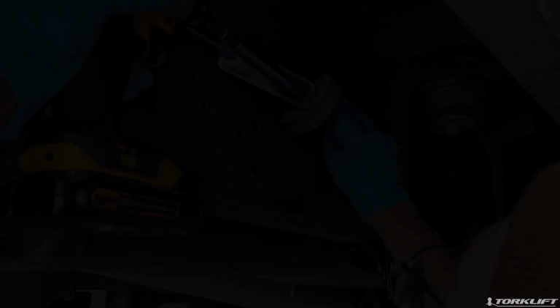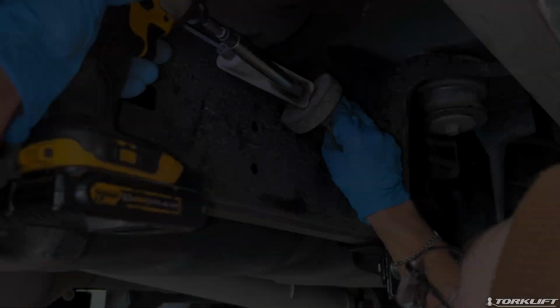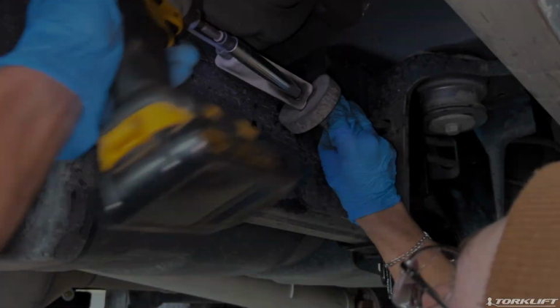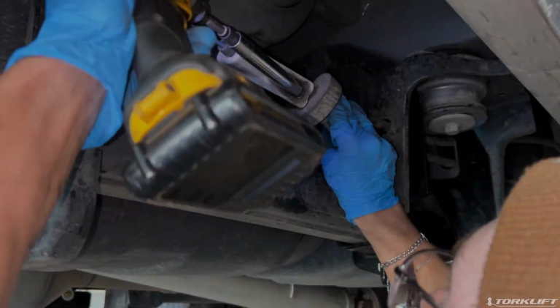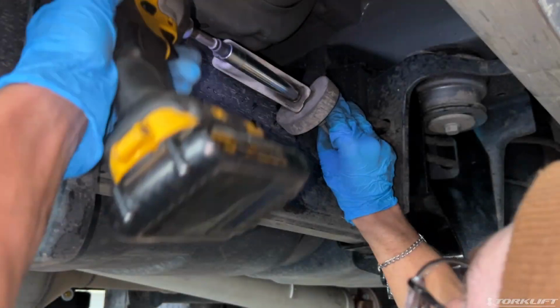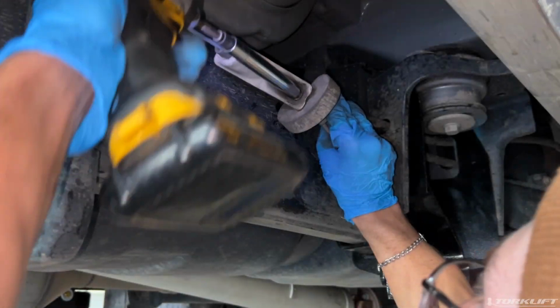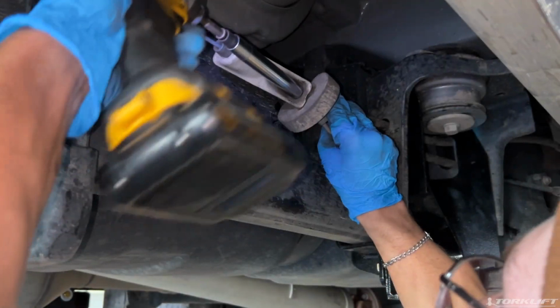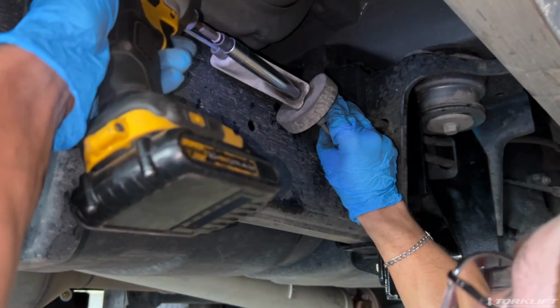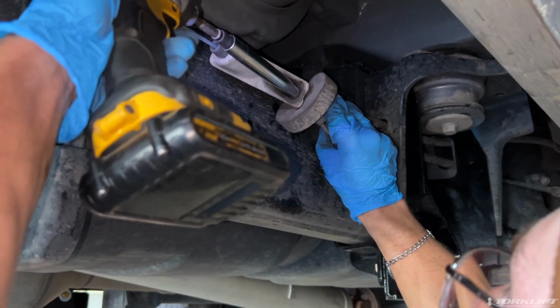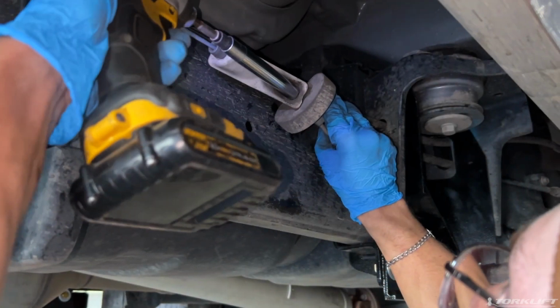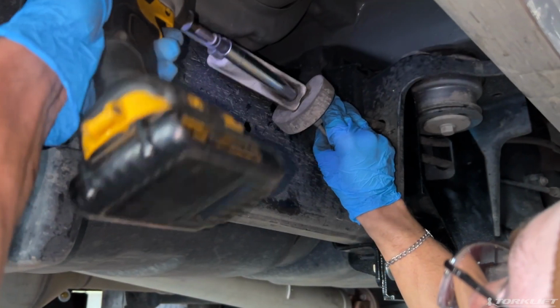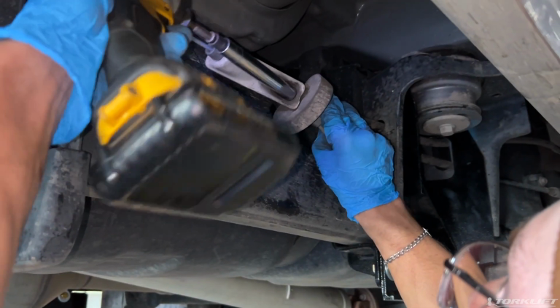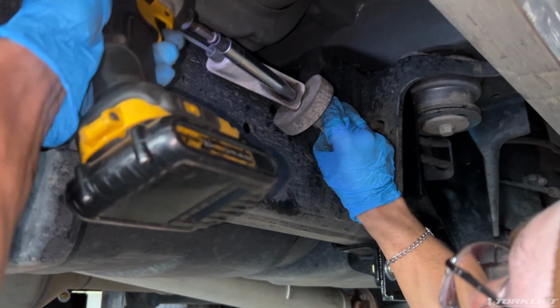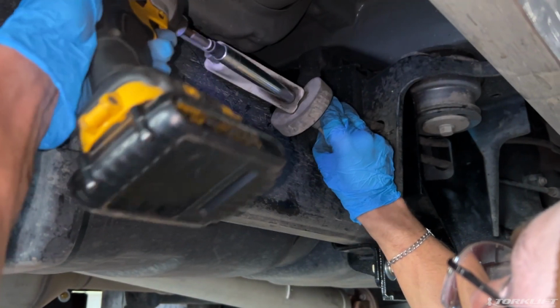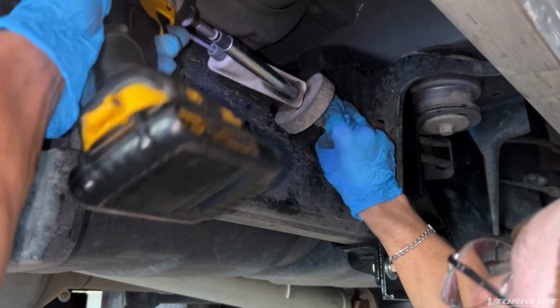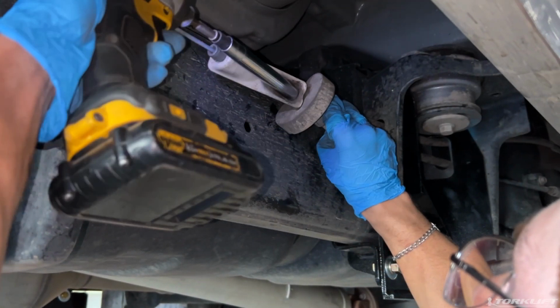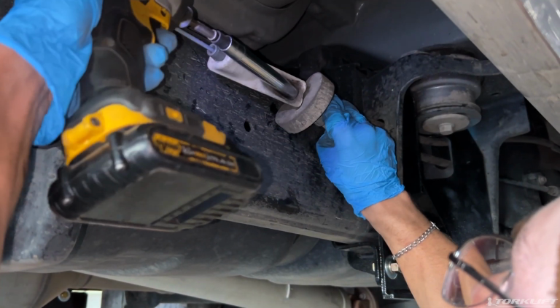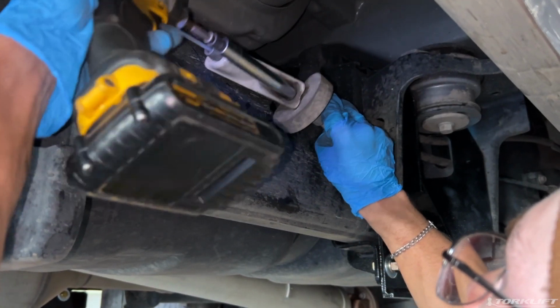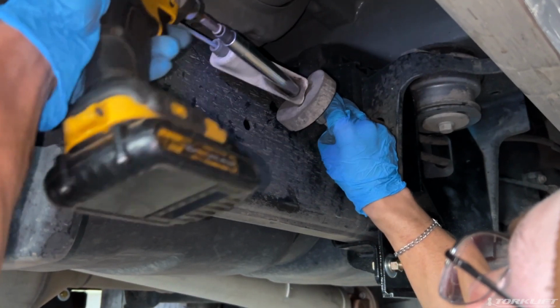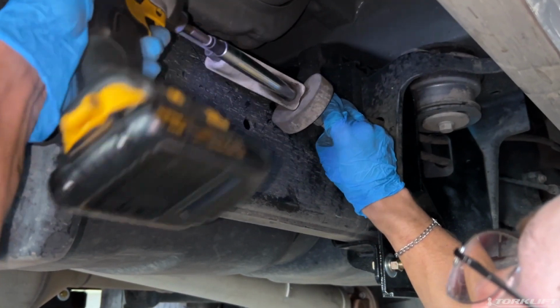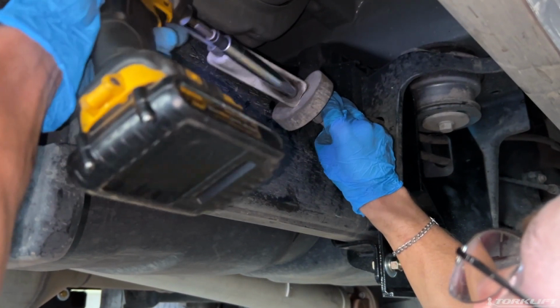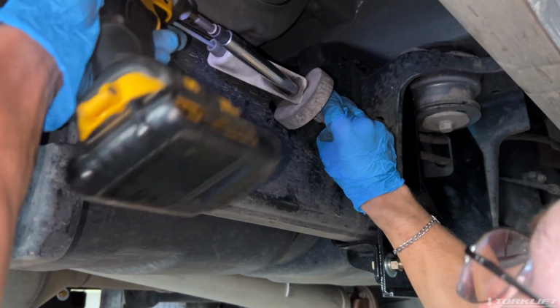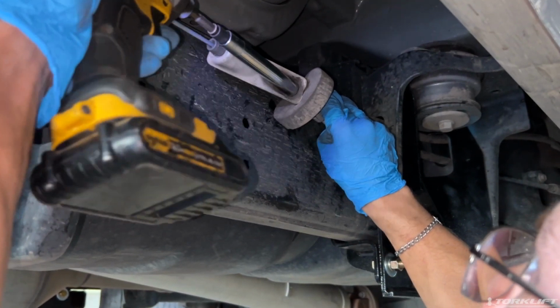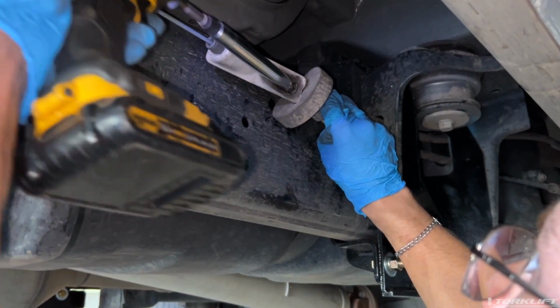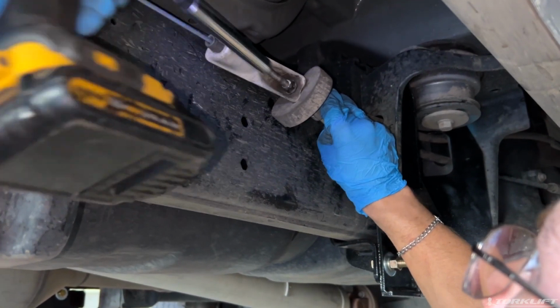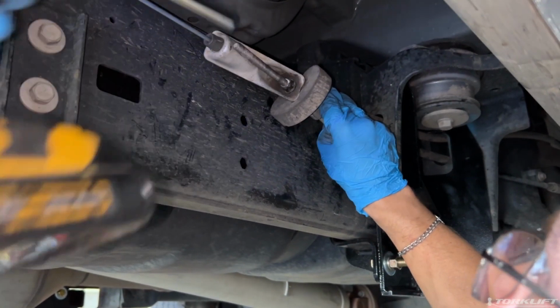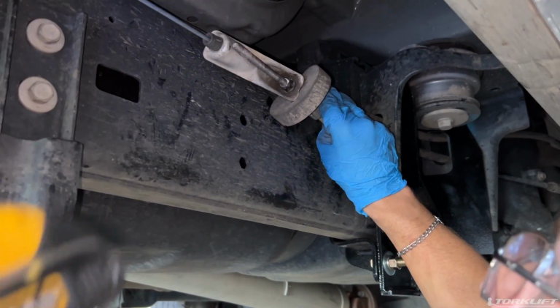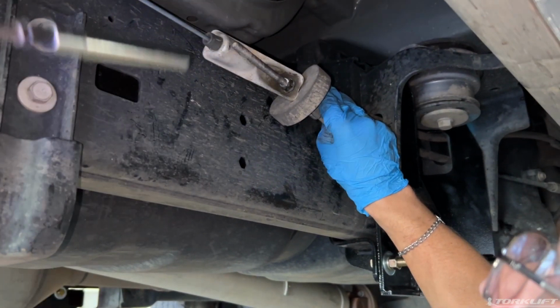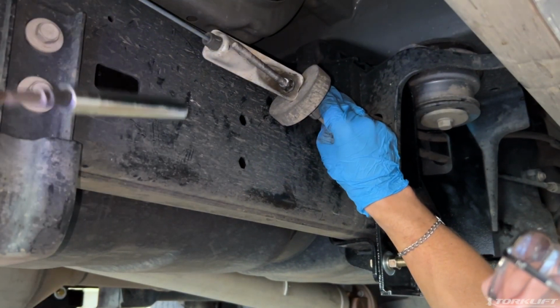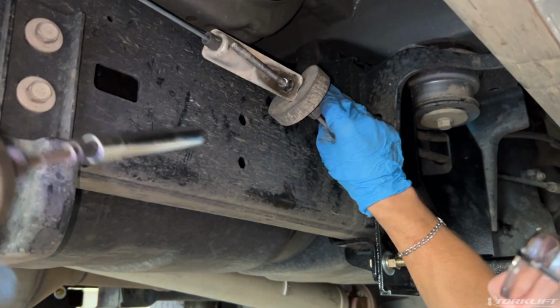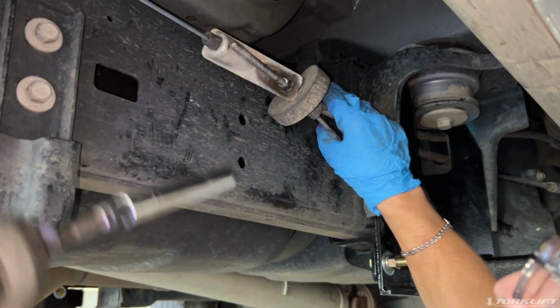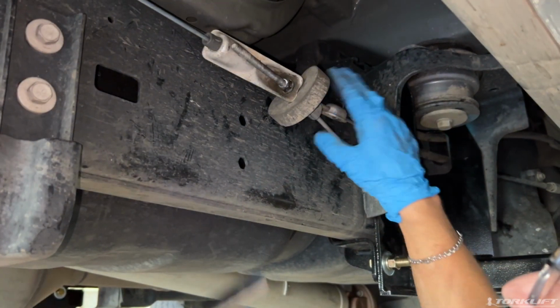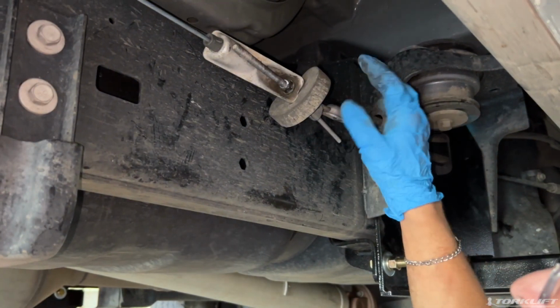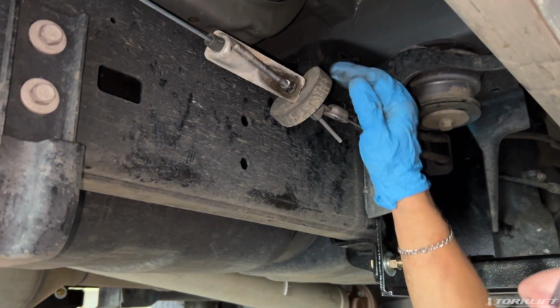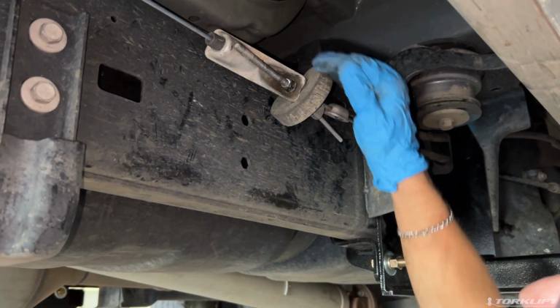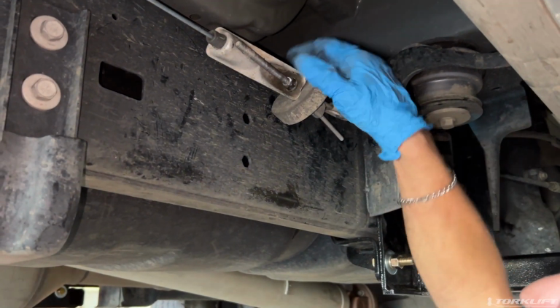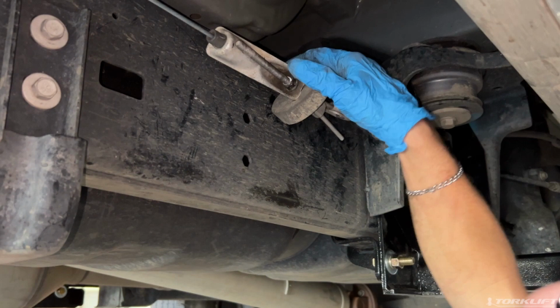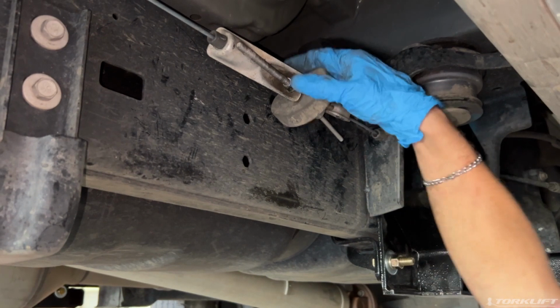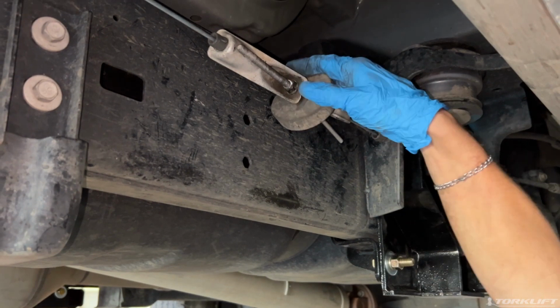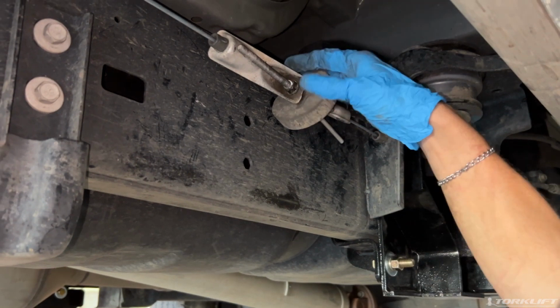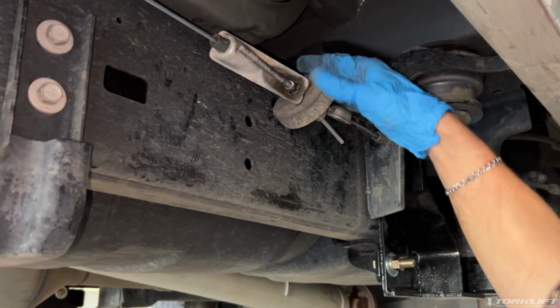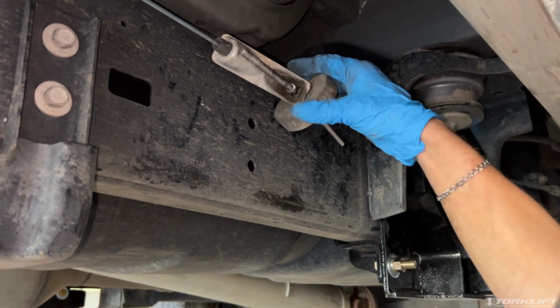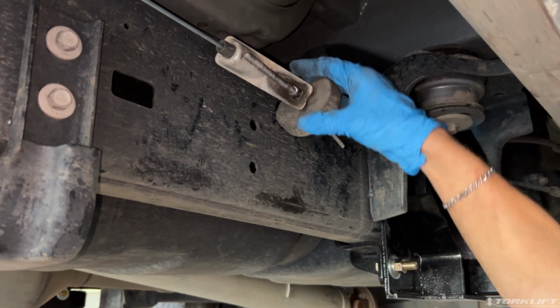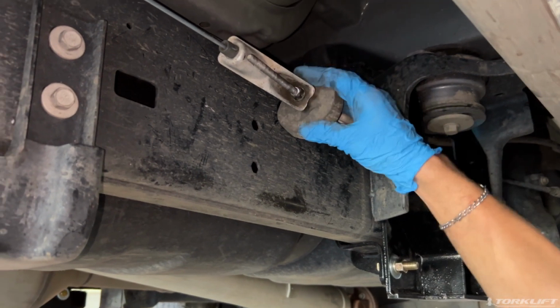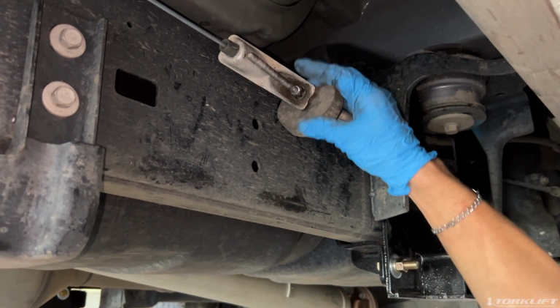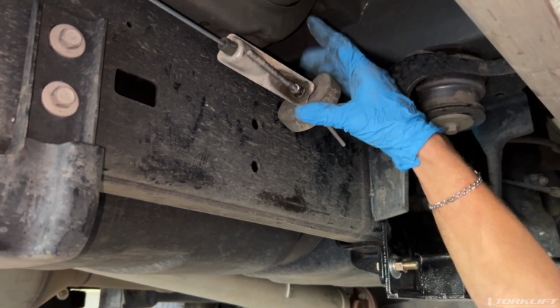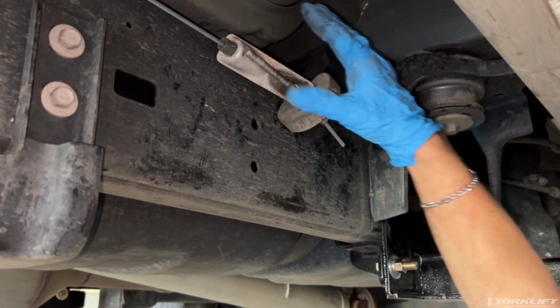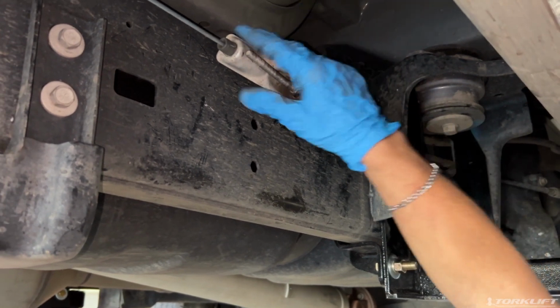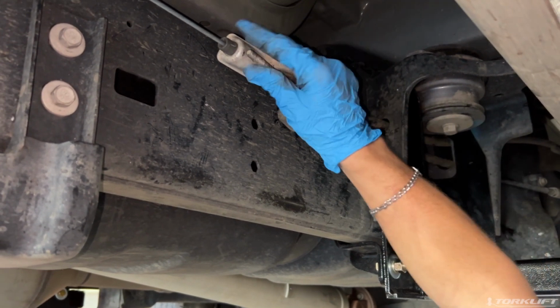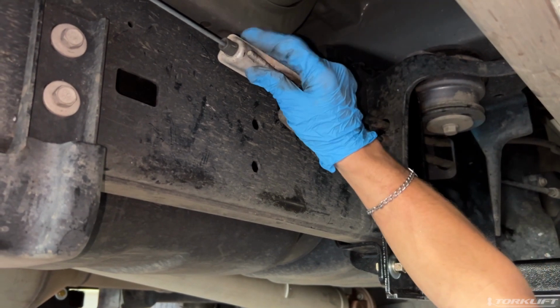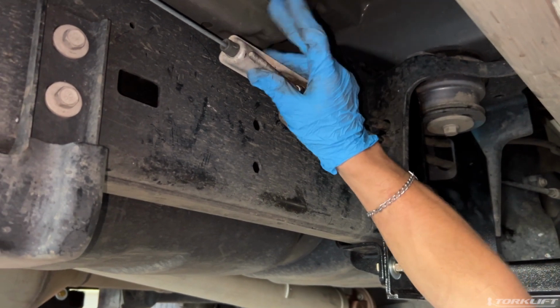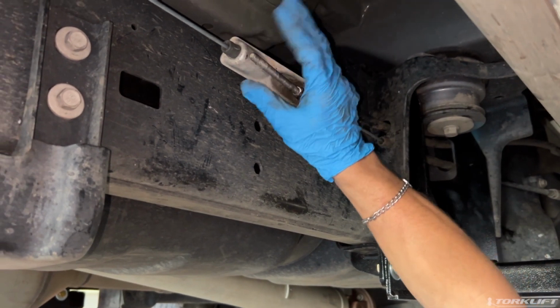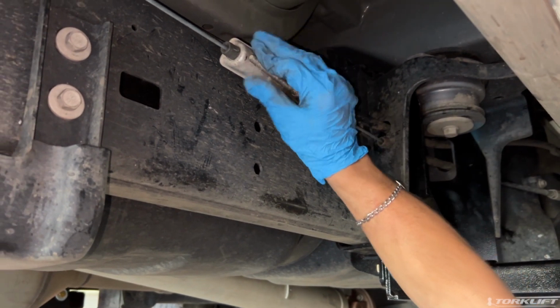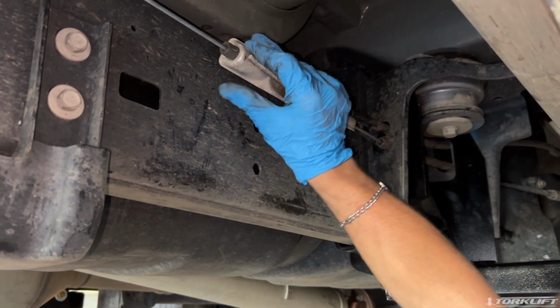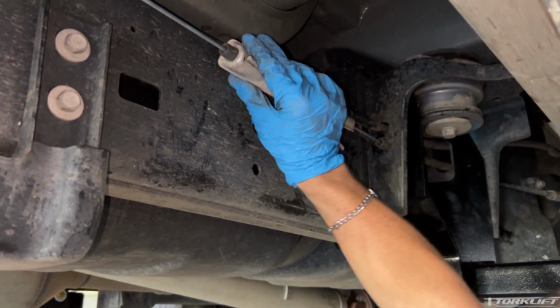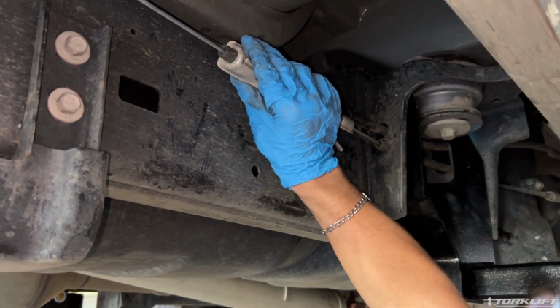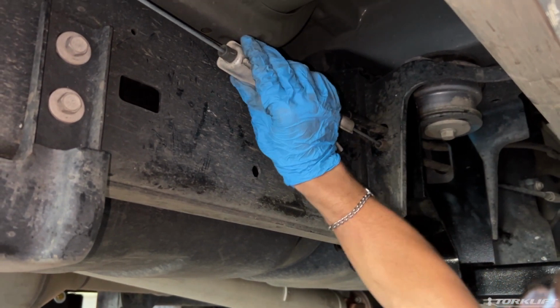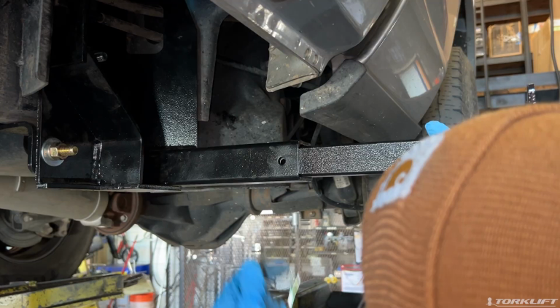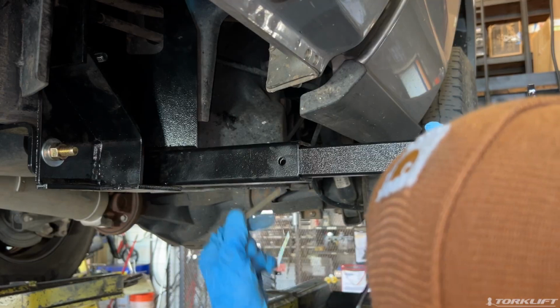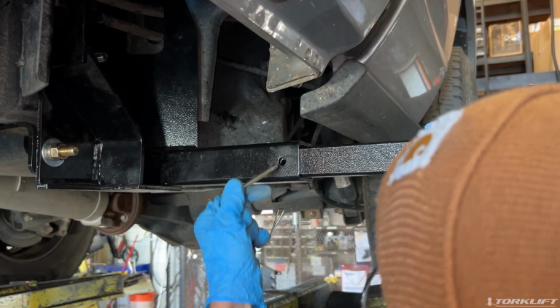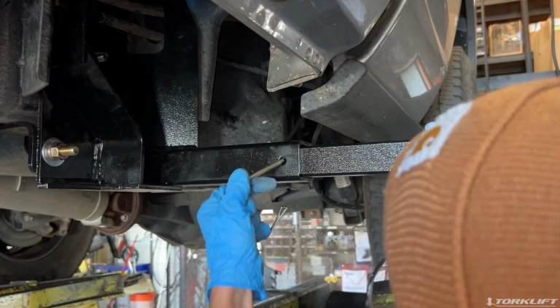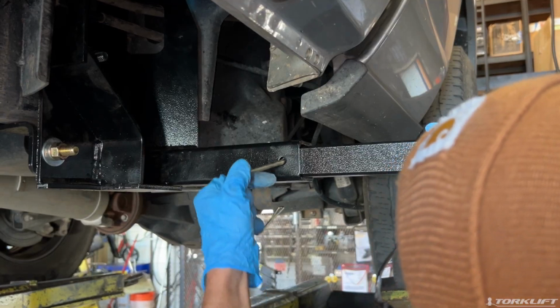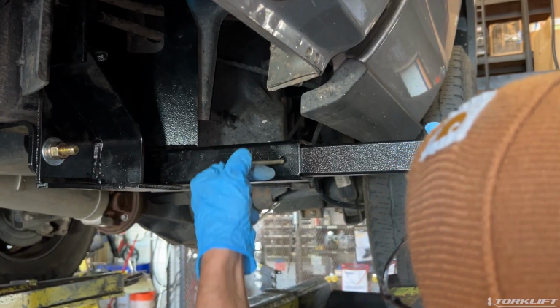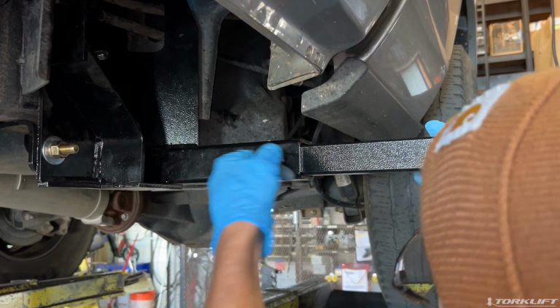After your bolts are tightened and your parking brake is properly reinstalled, you are ready to use your front Dodge tie-downs.